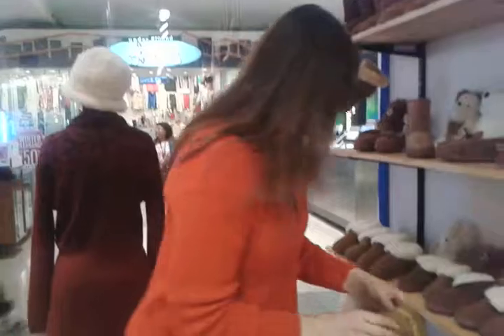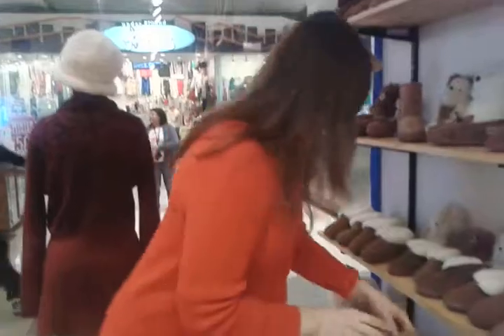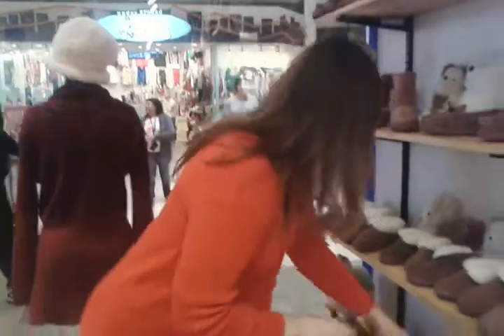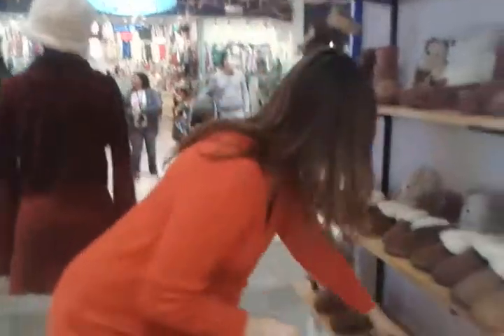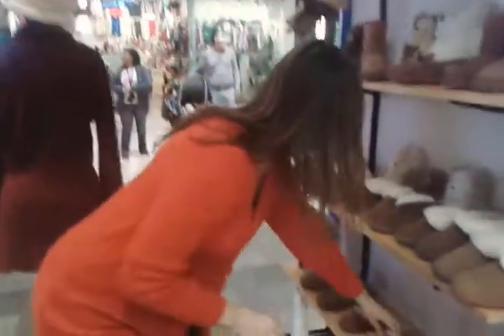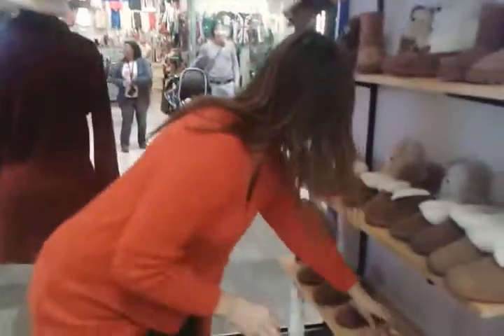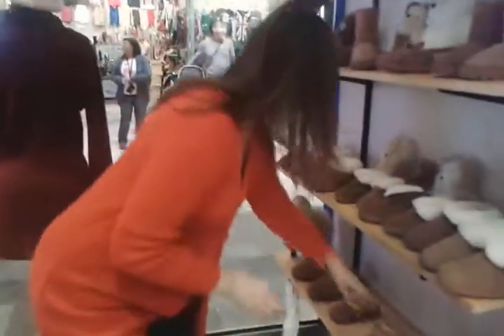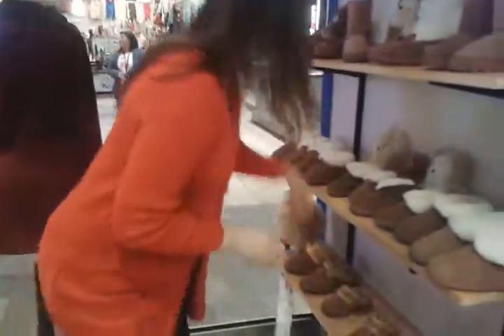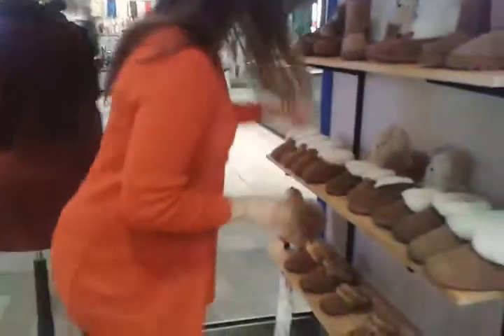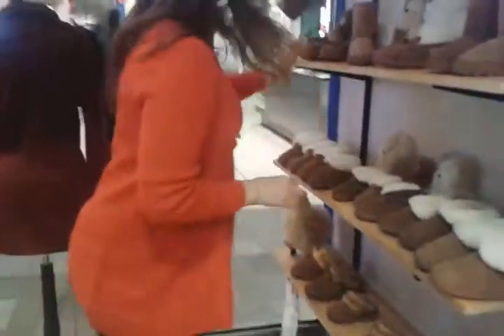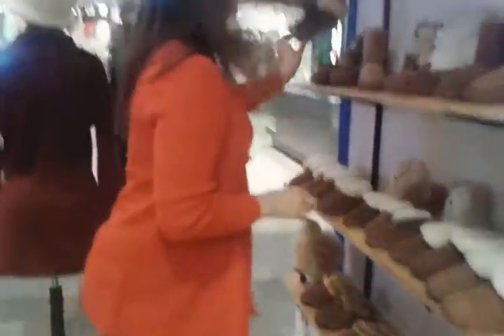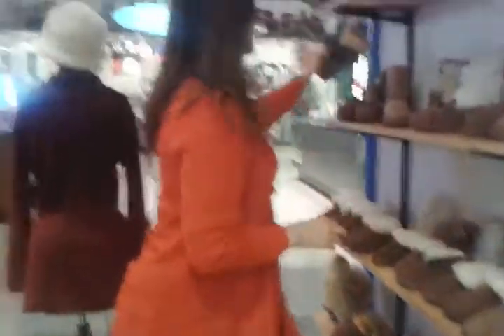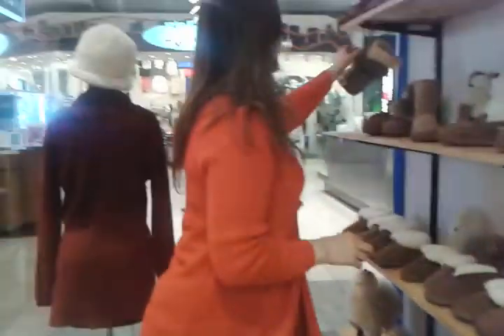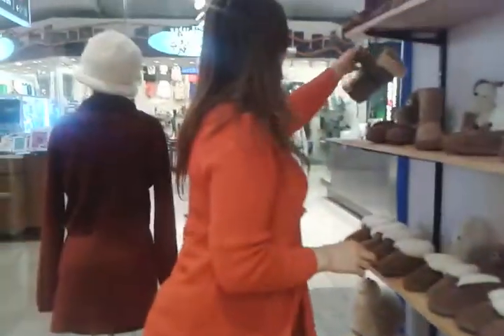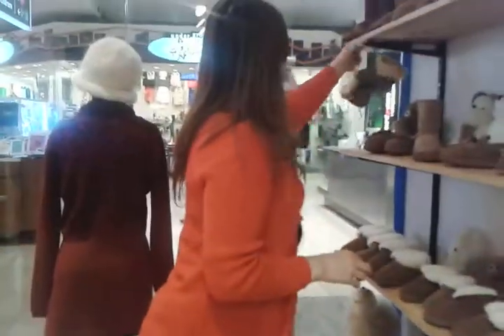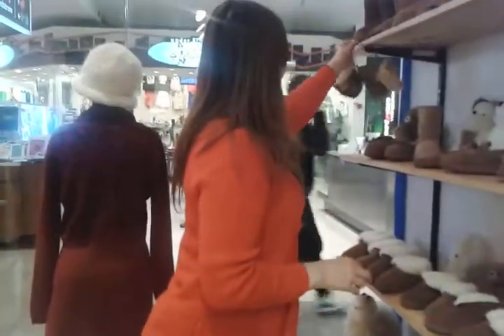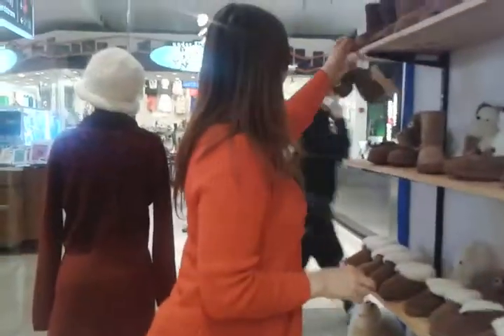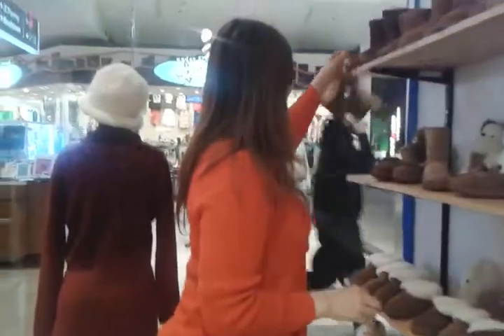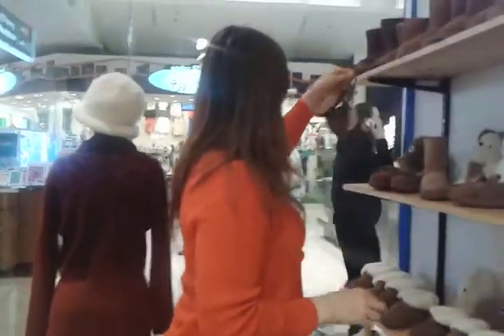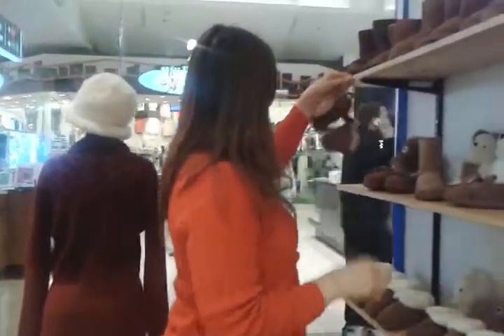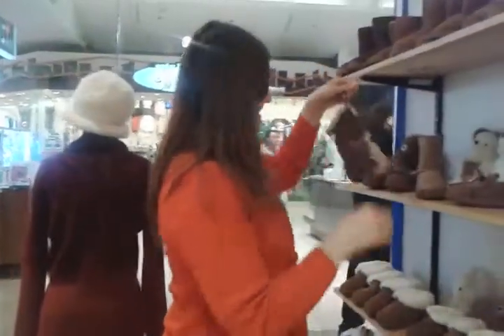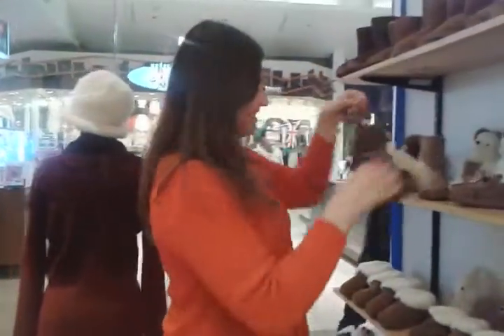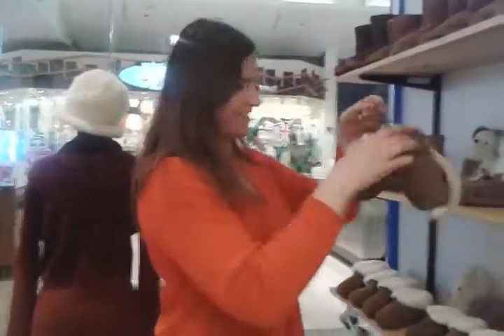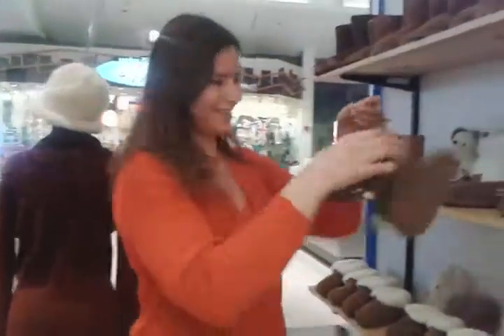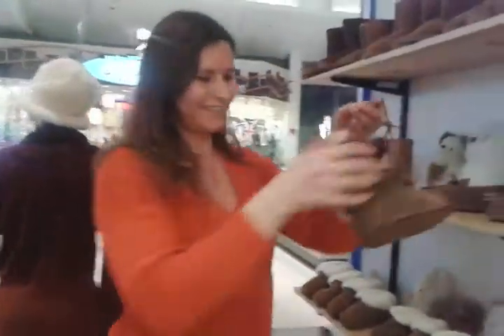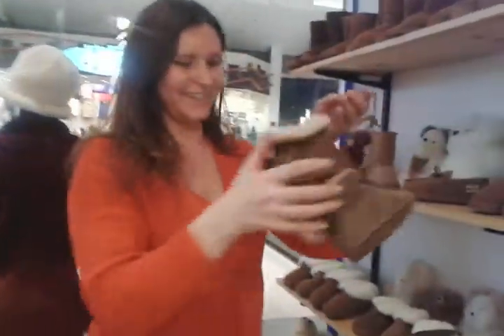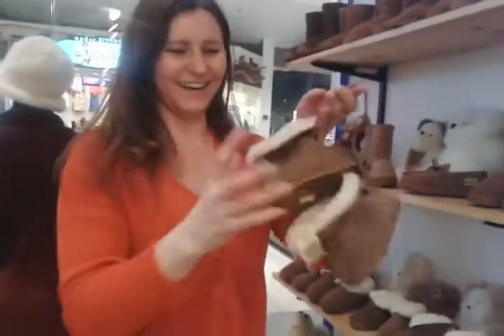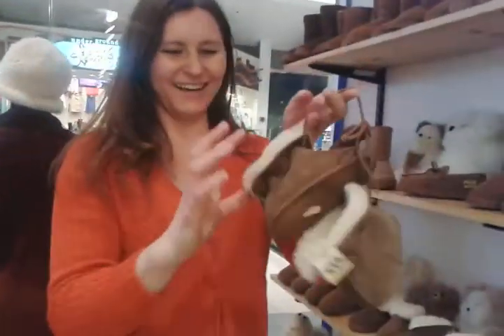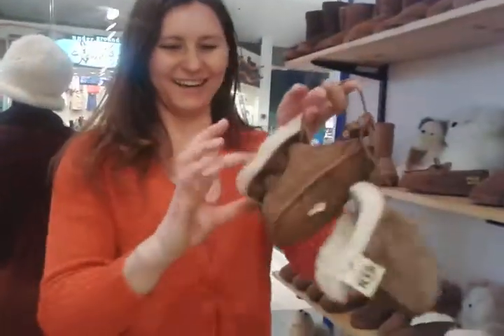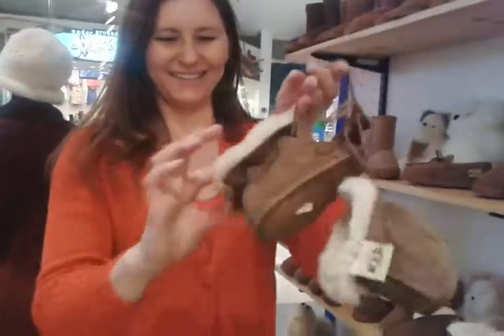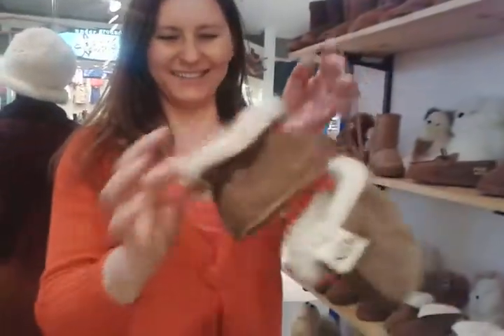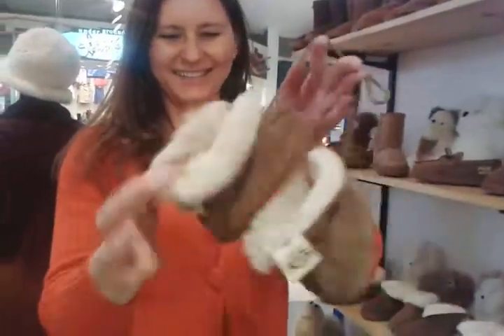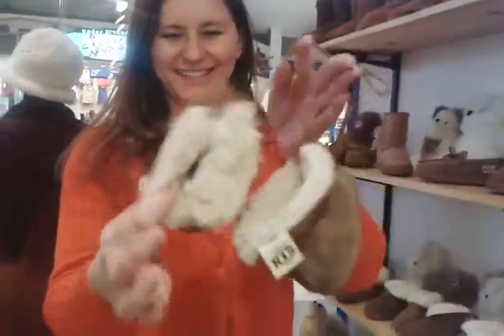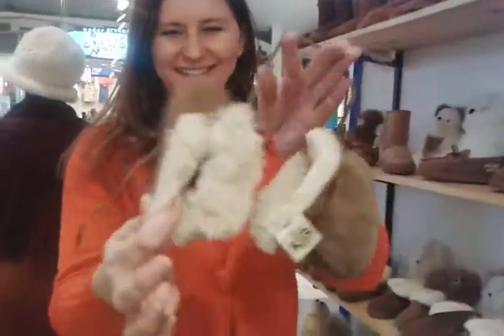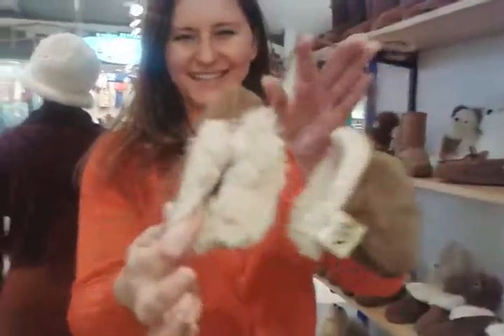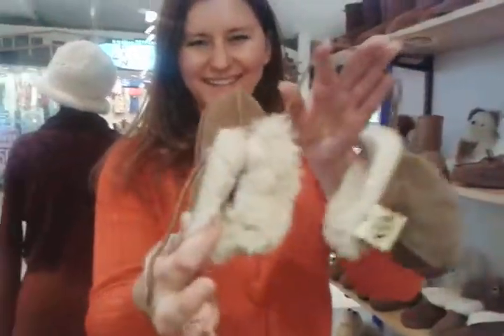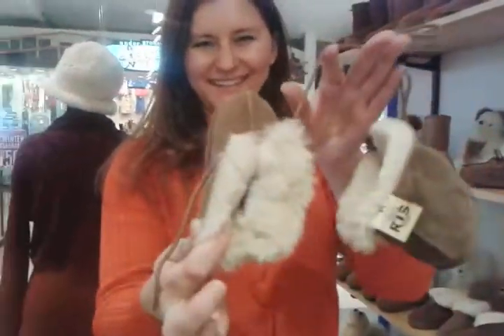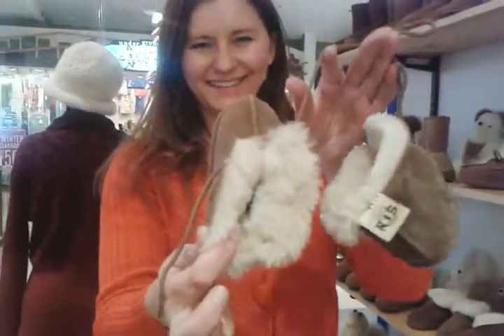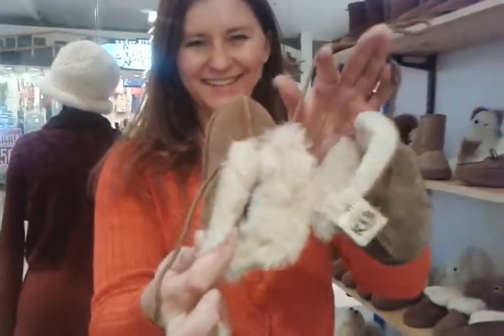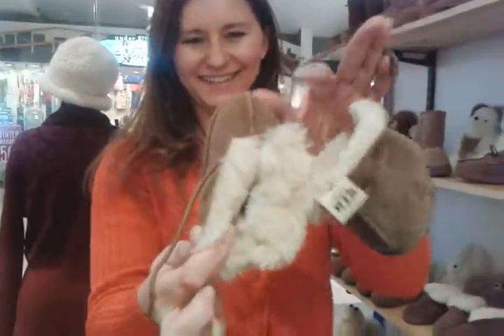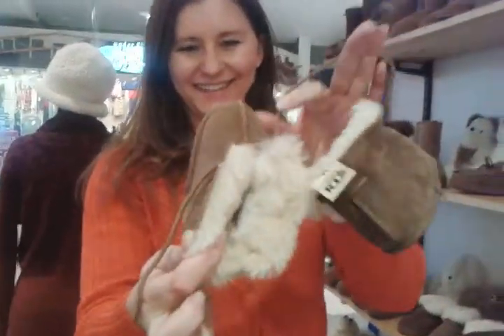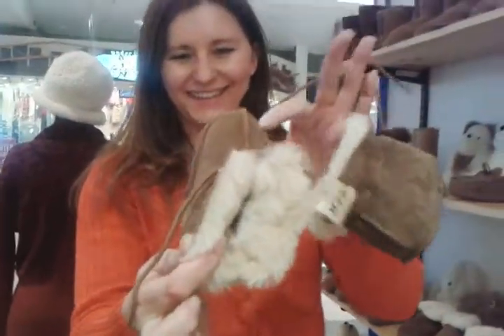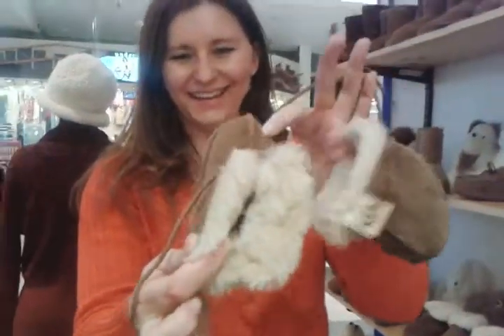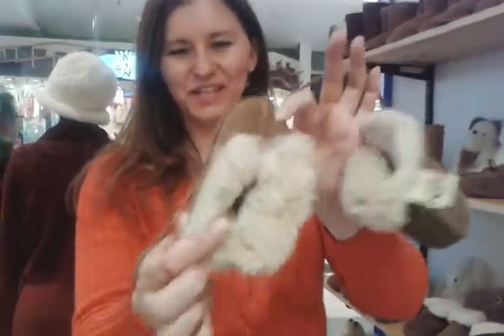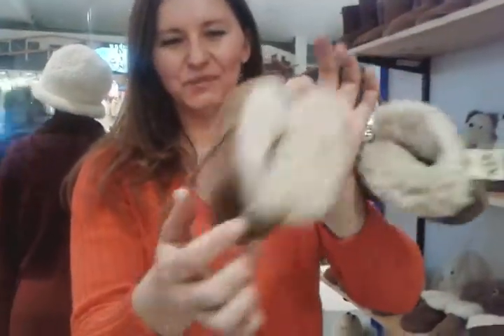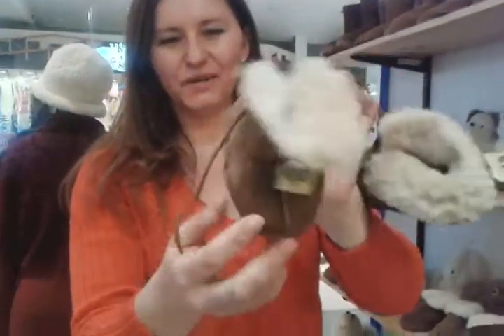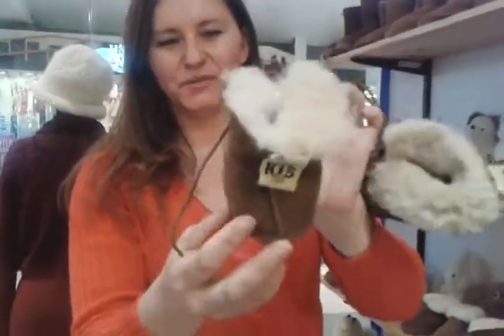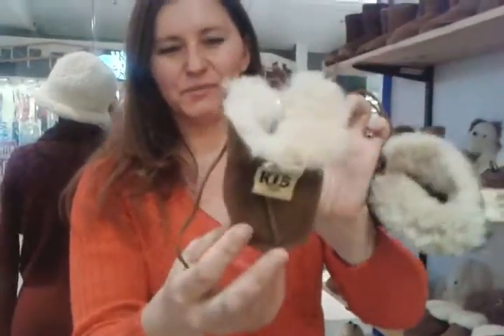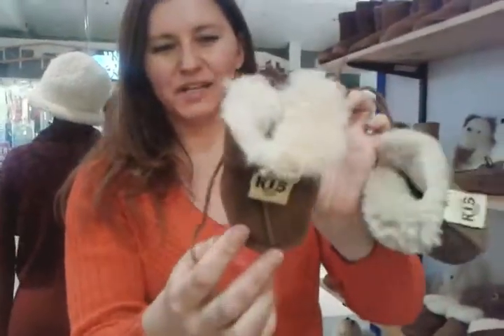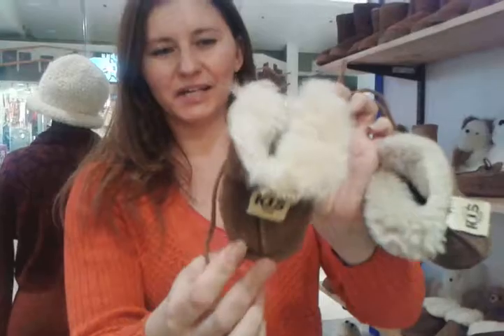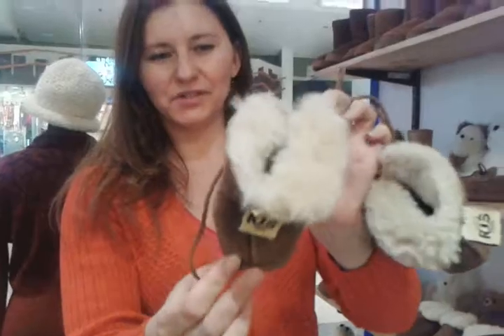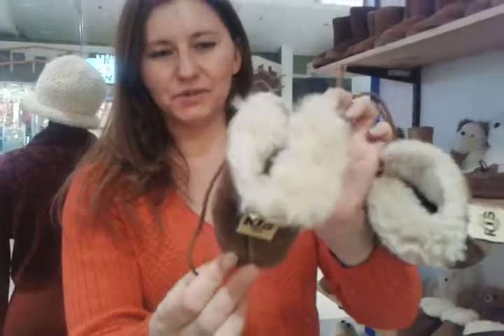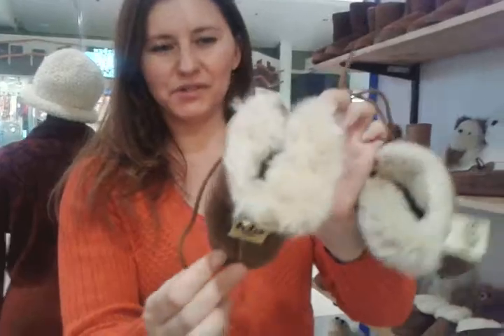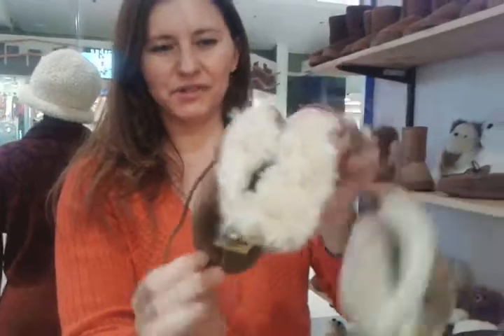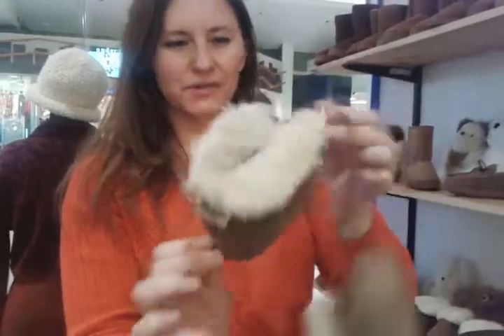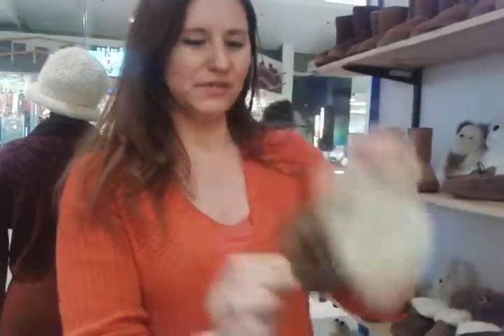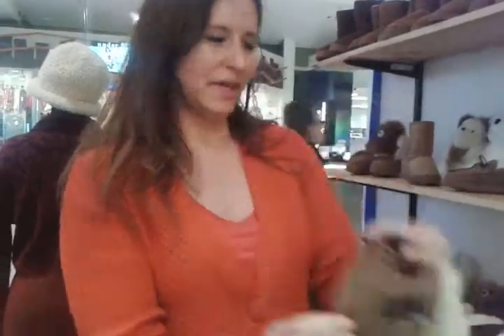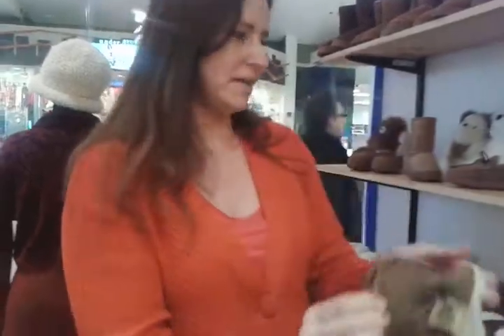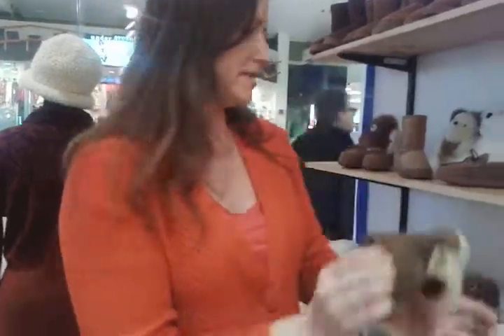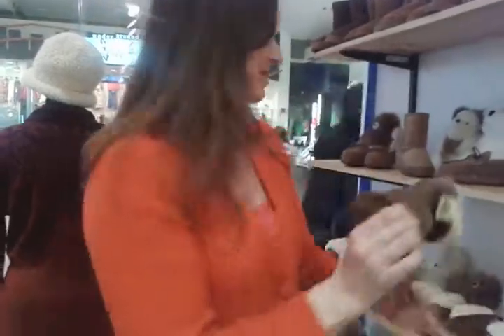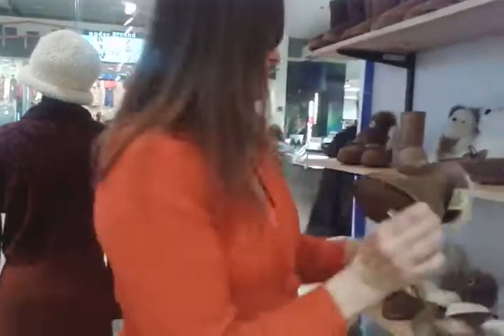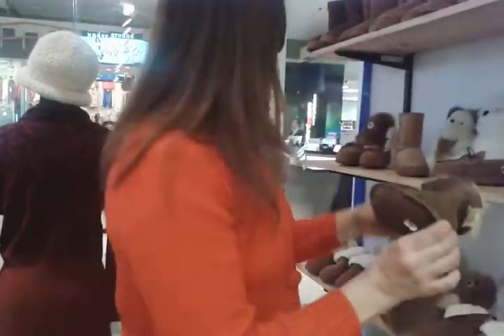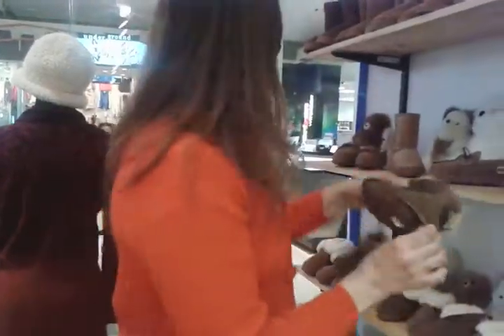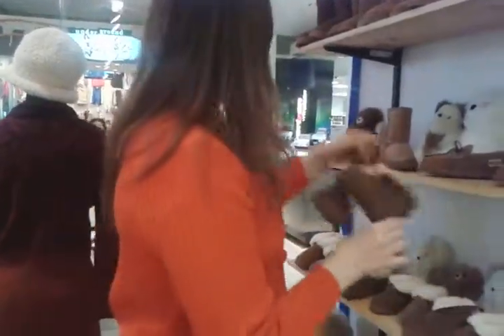And baby booties — check it out. Anywhere from size 2-3 to size 6-7.